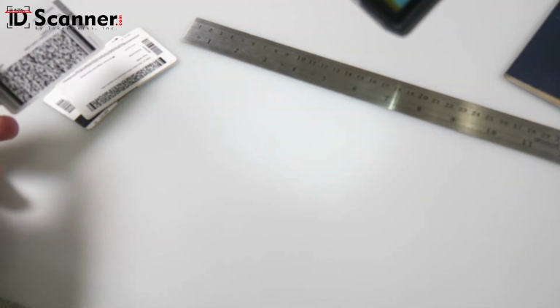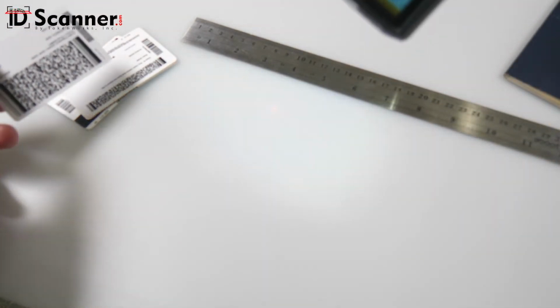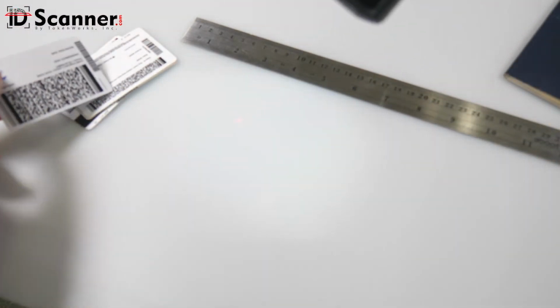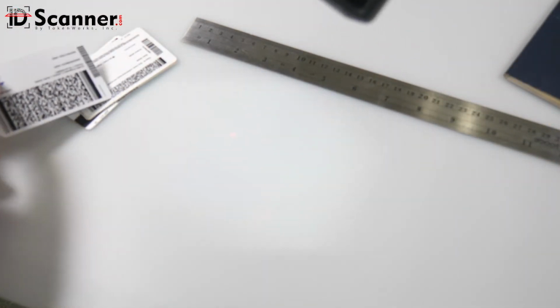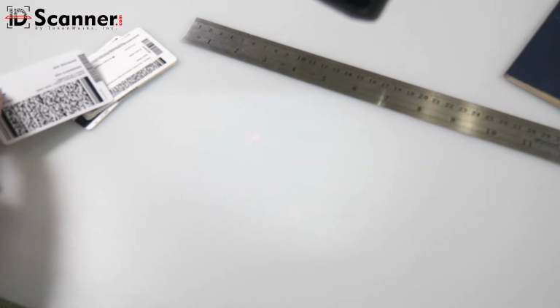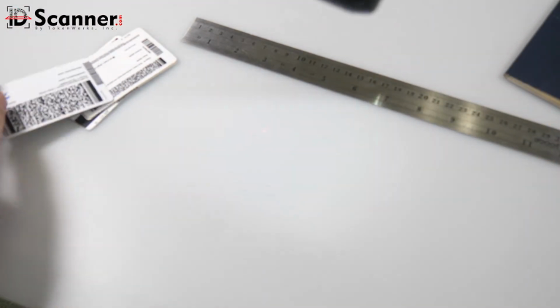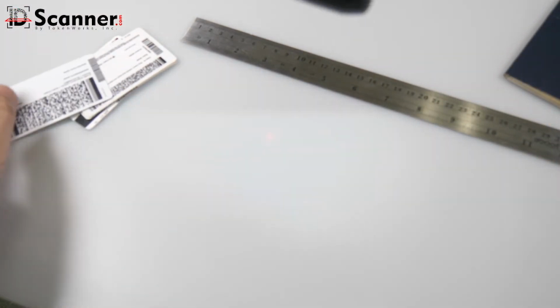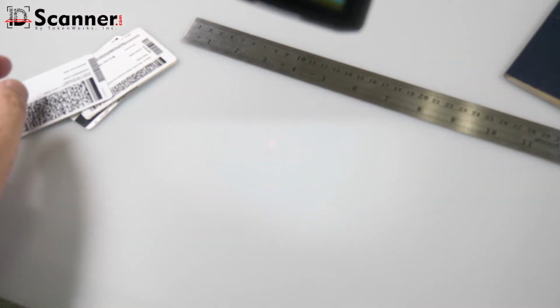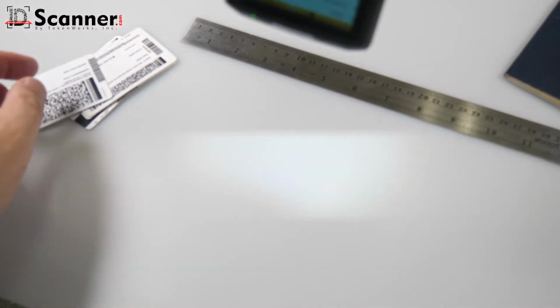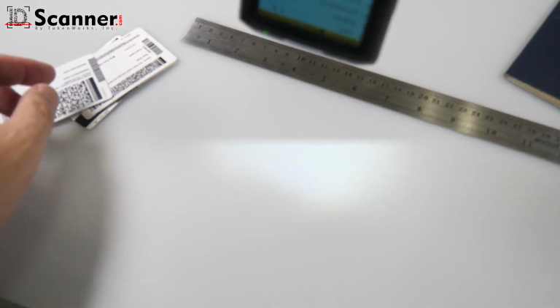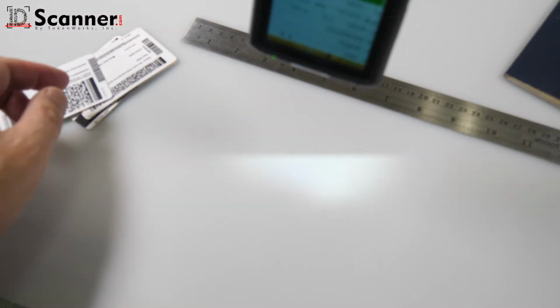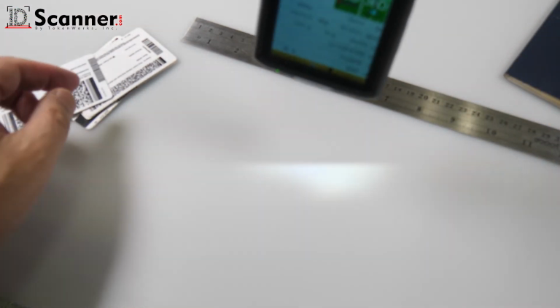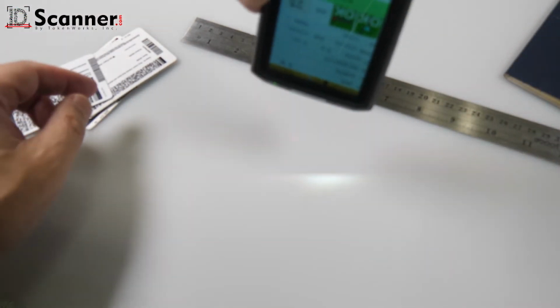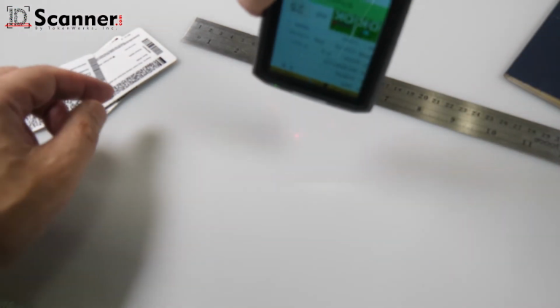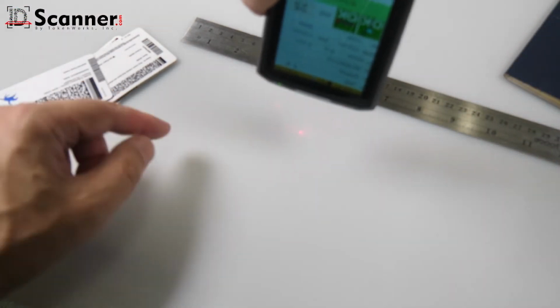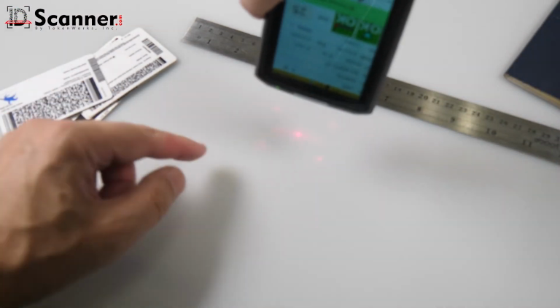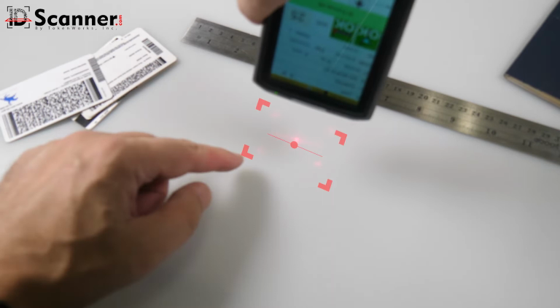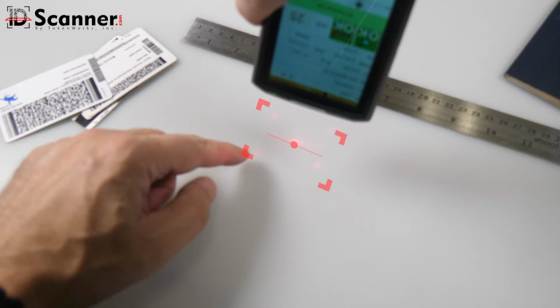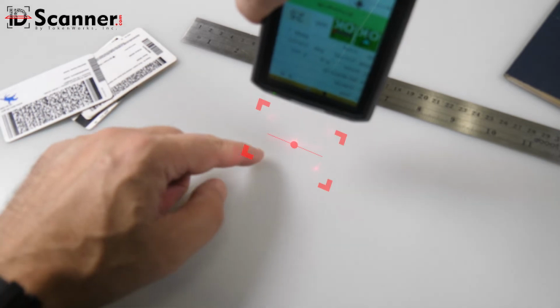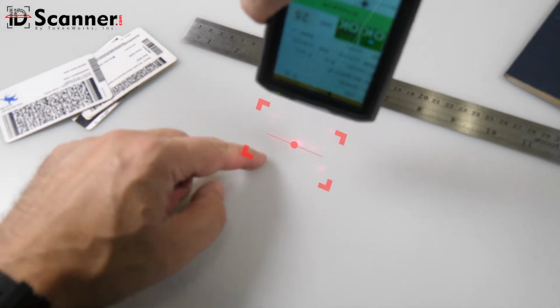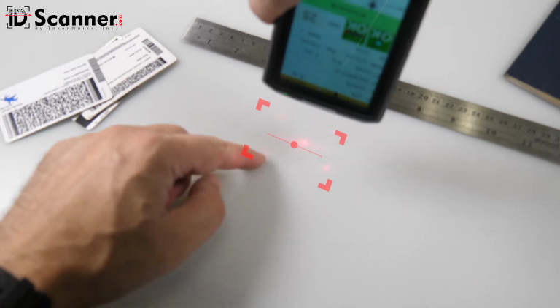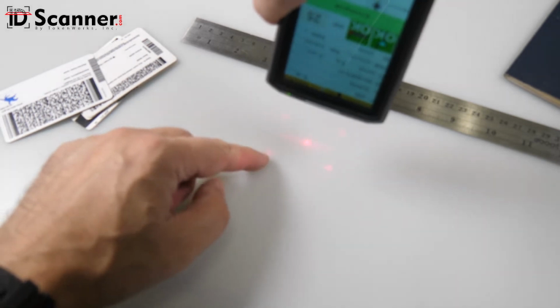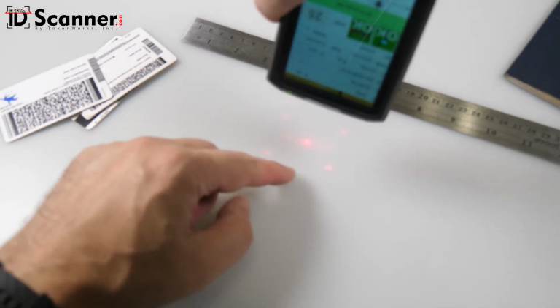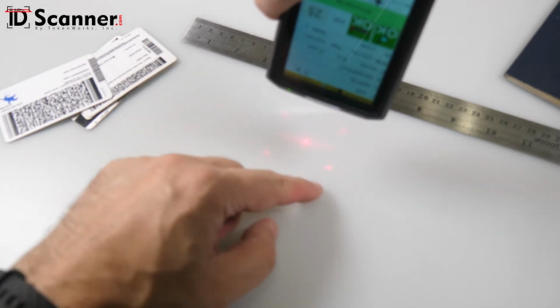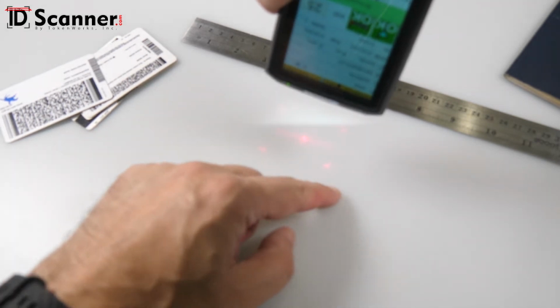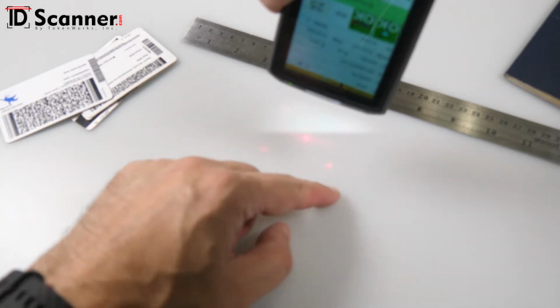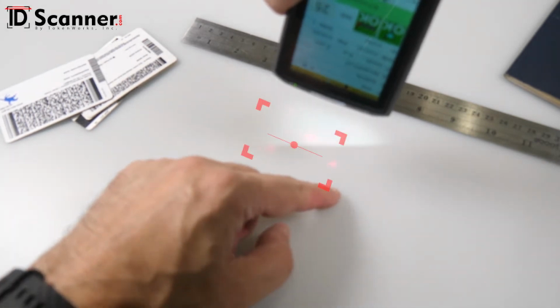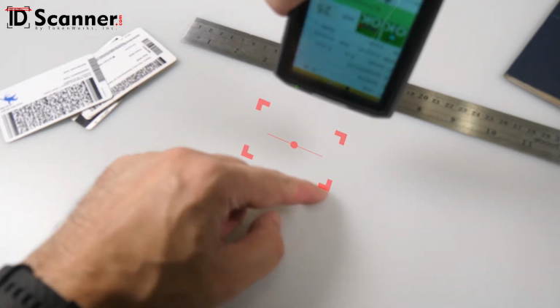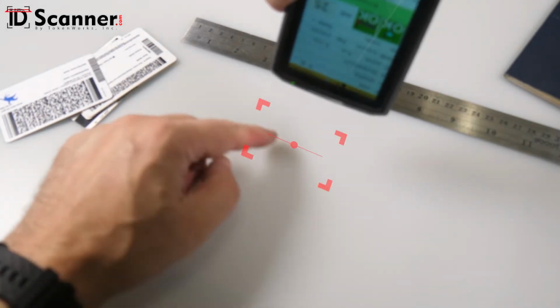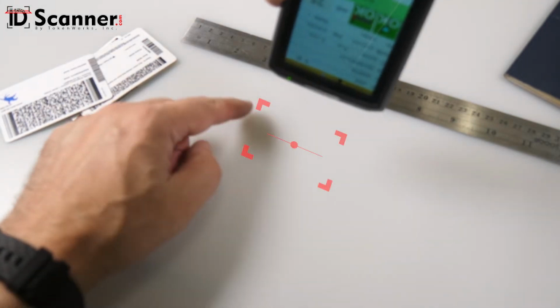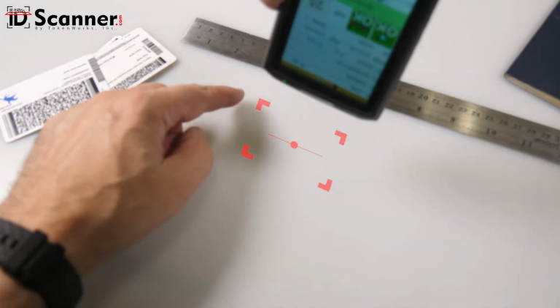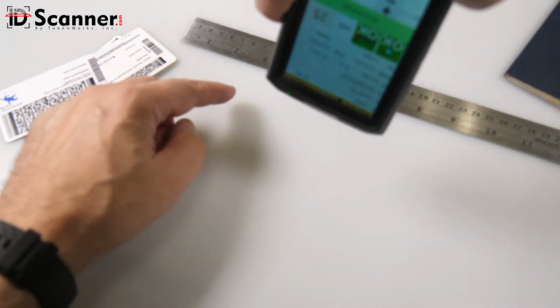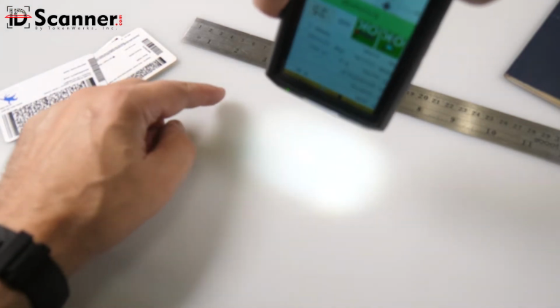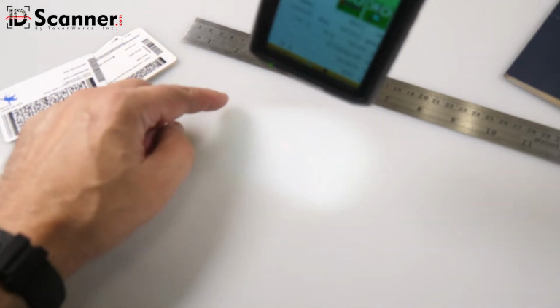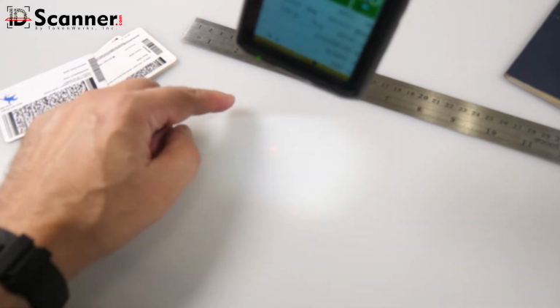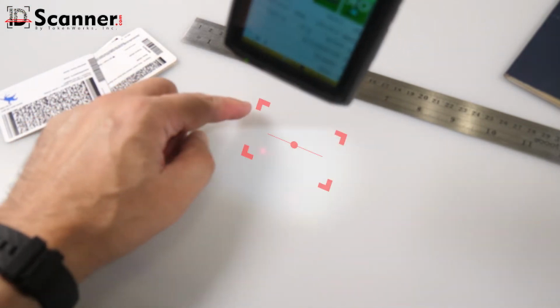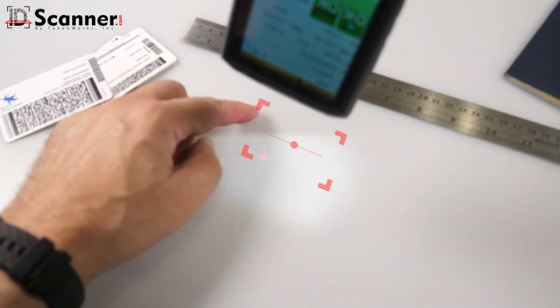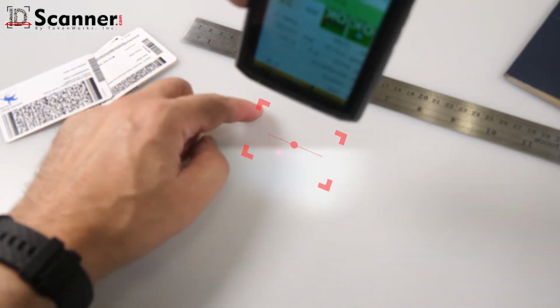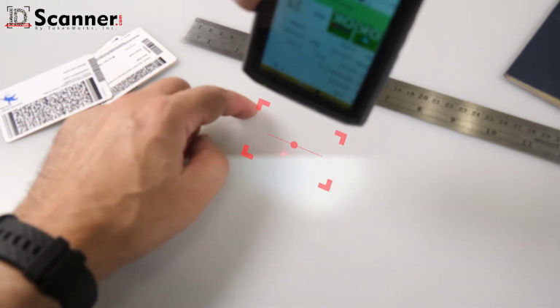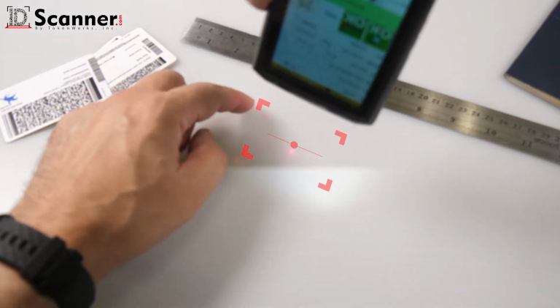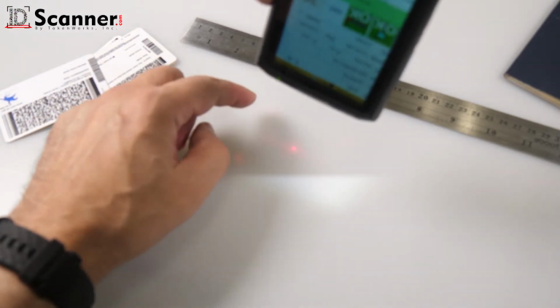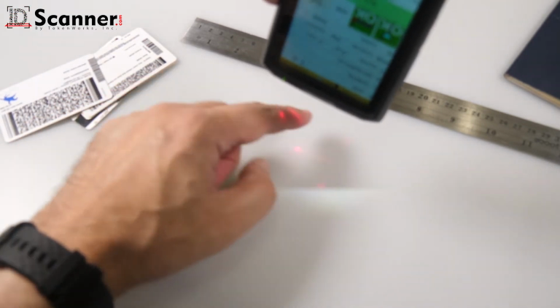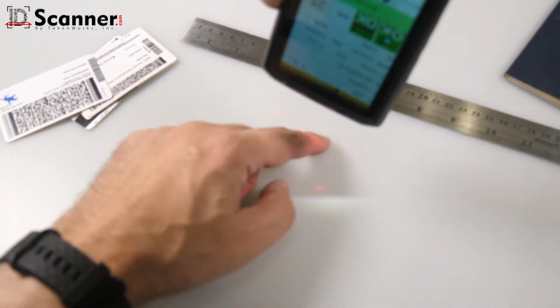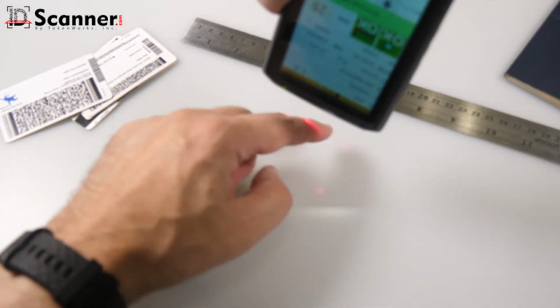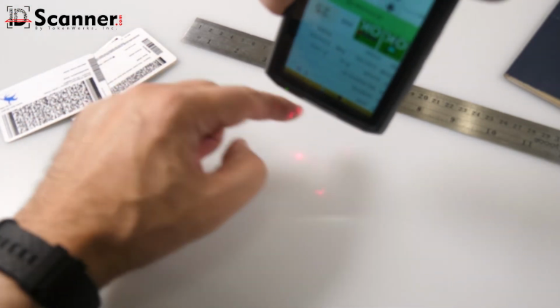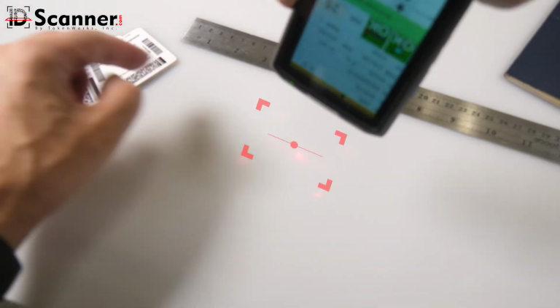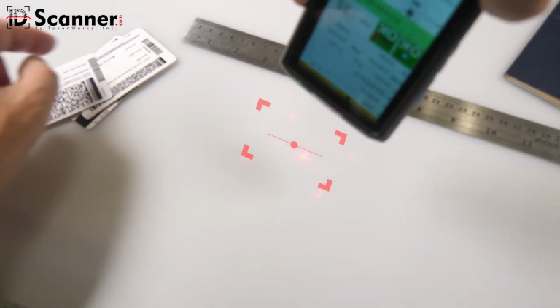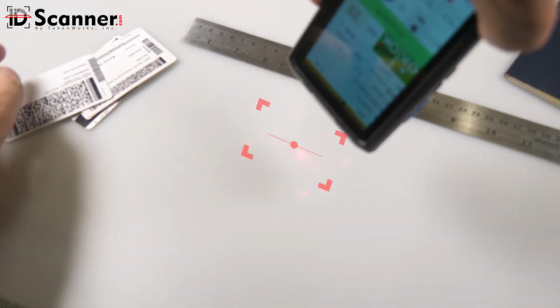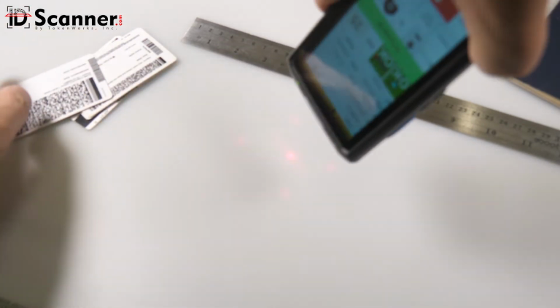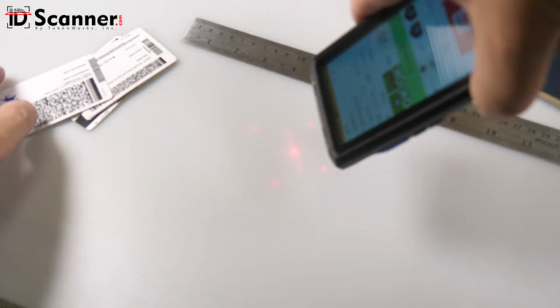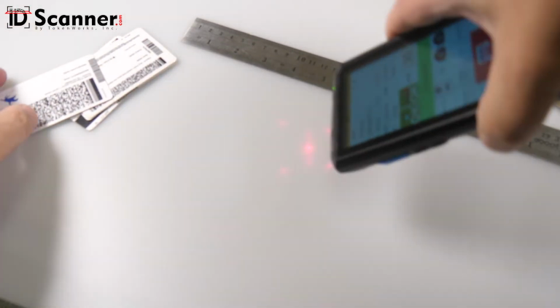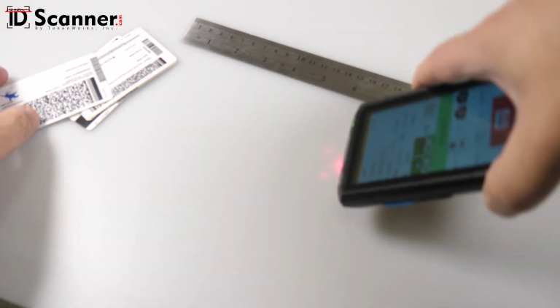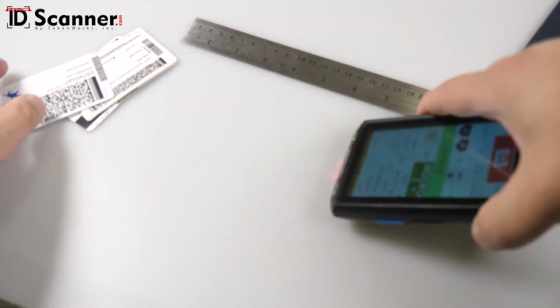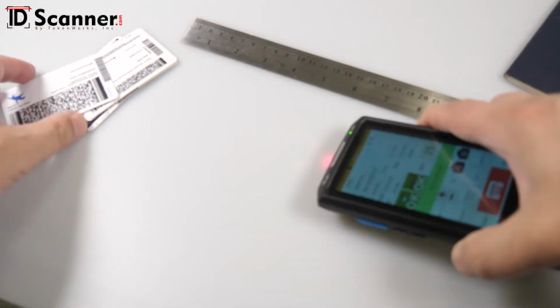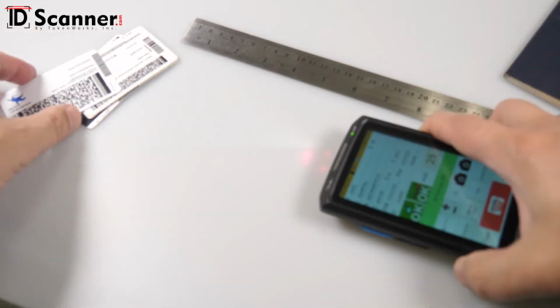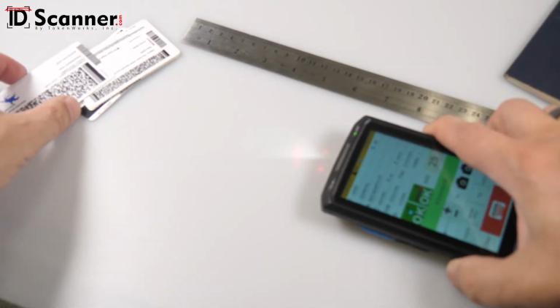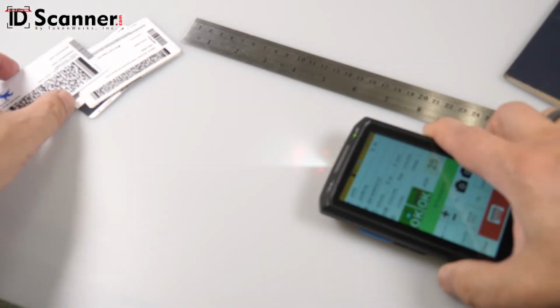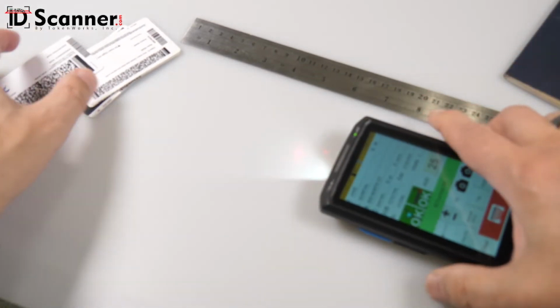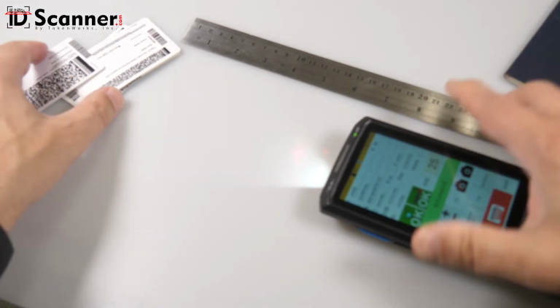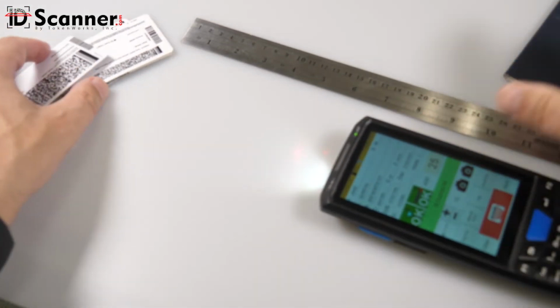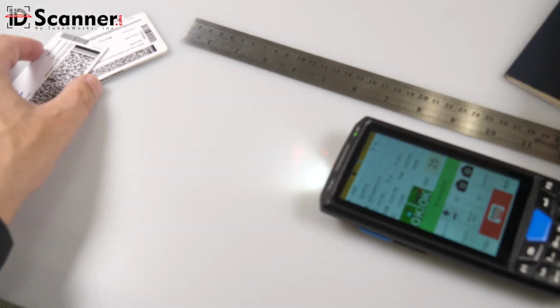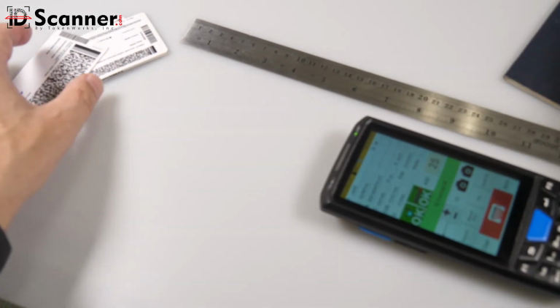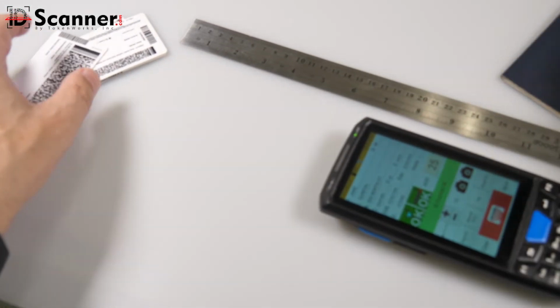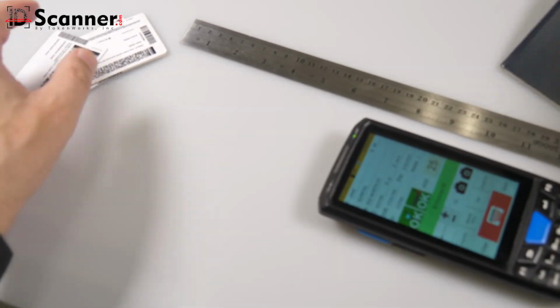Notice how the scanner projects four red corners with a dot in the center. A barcode must be within these corners to scan.